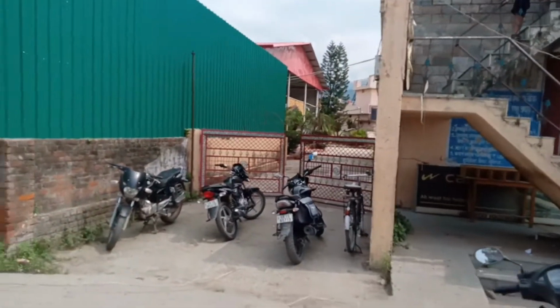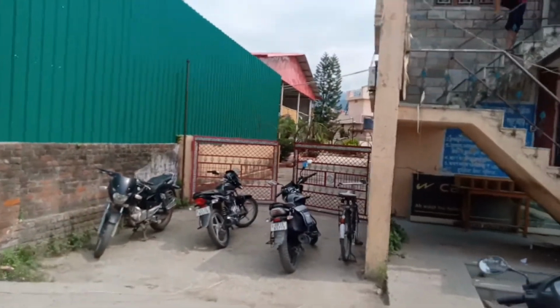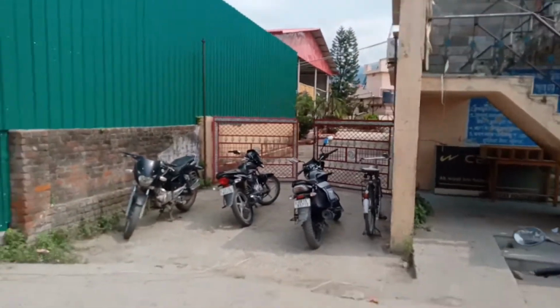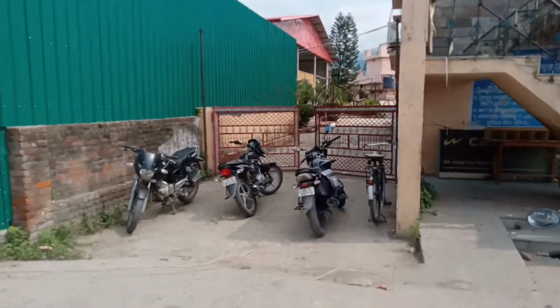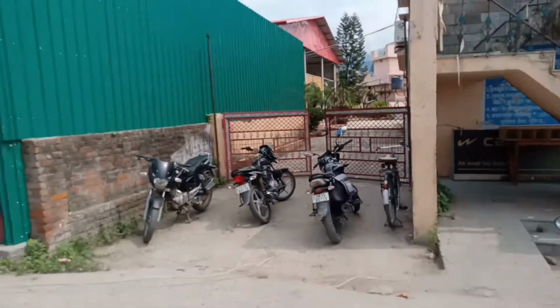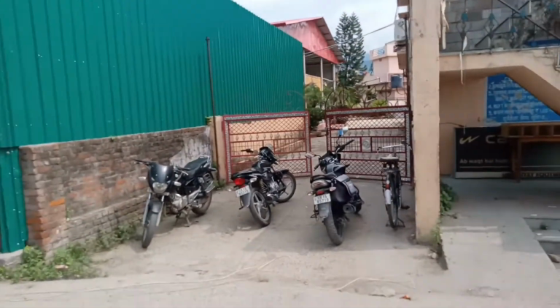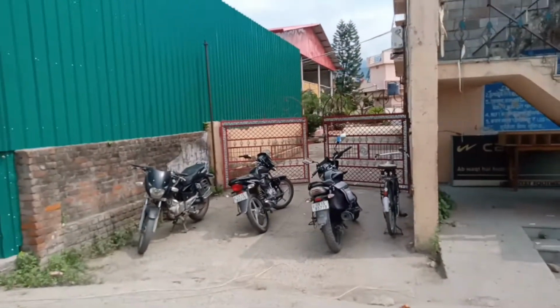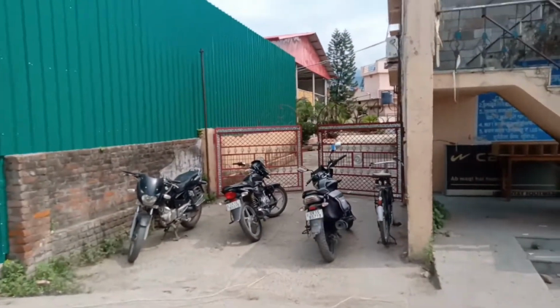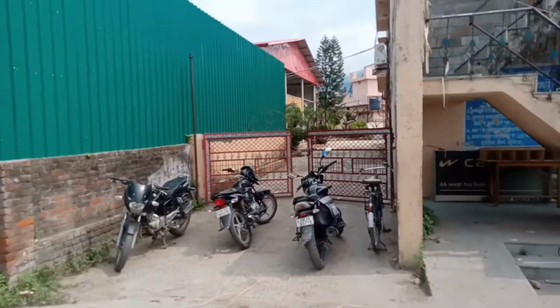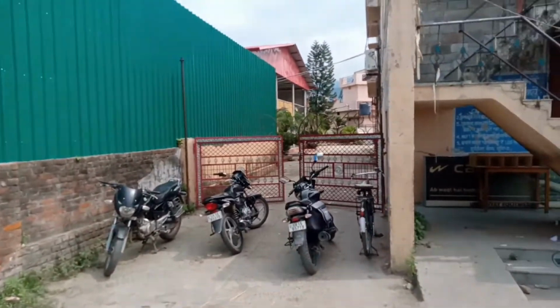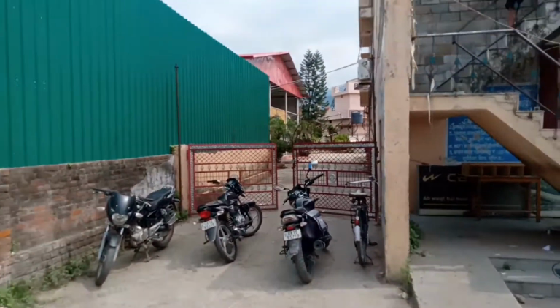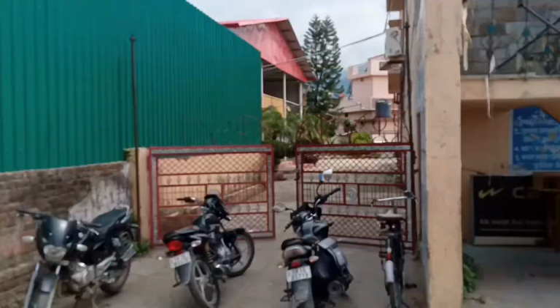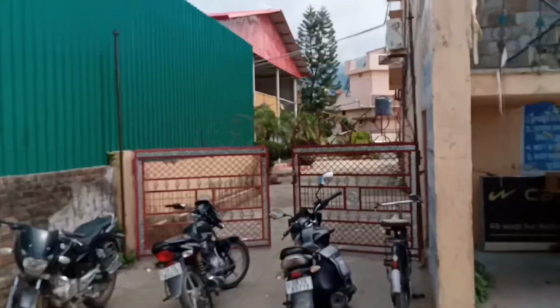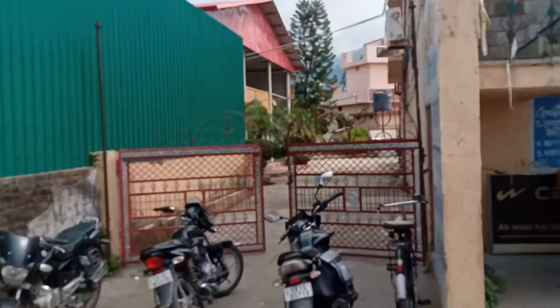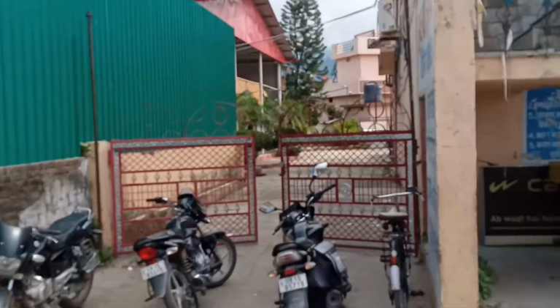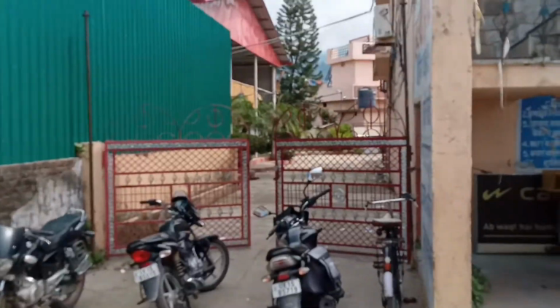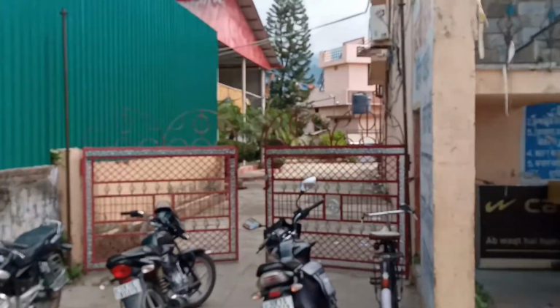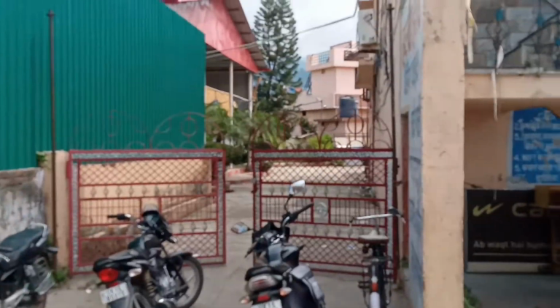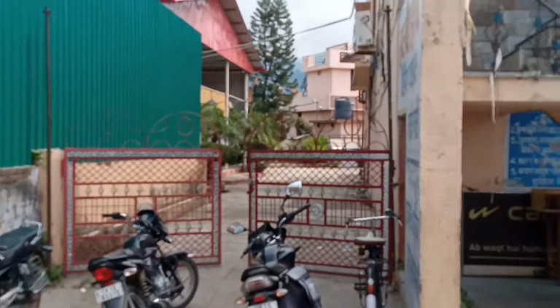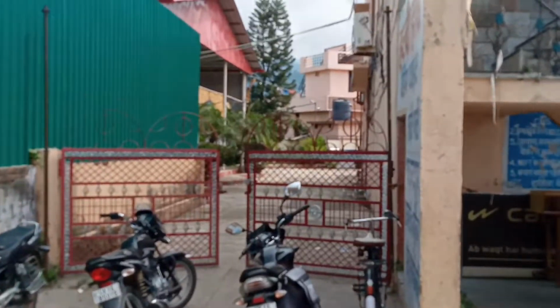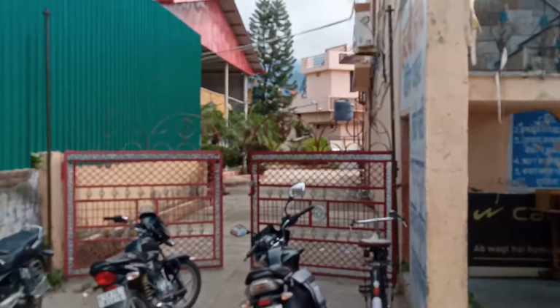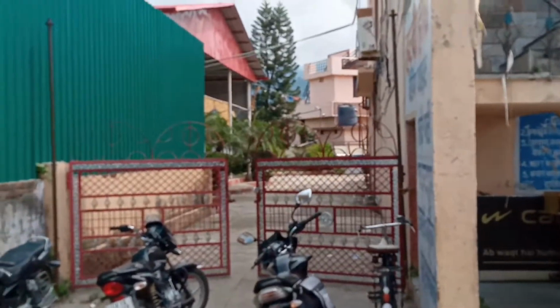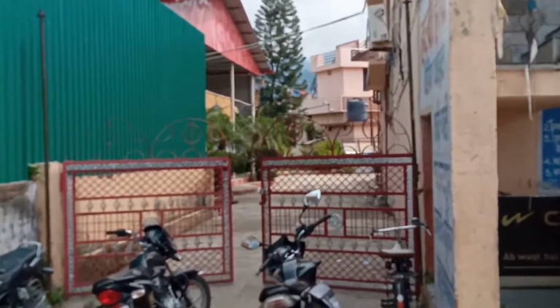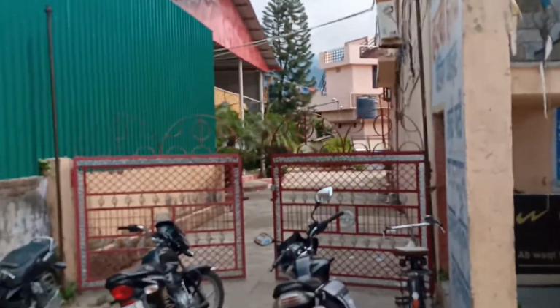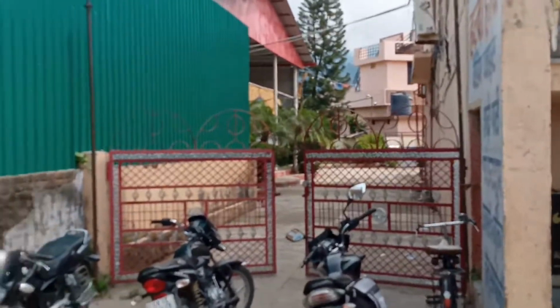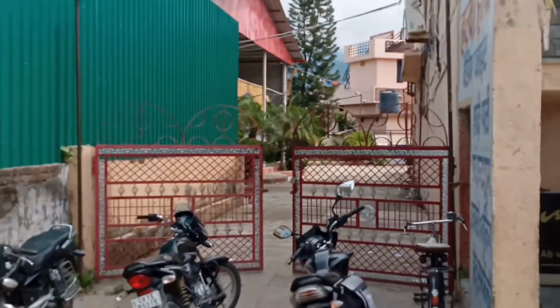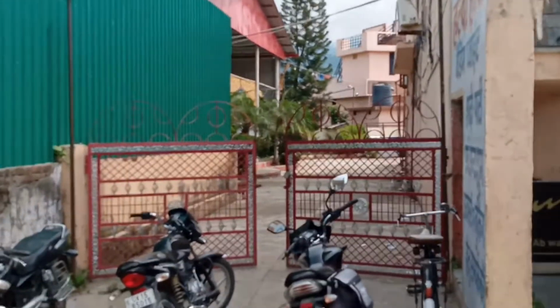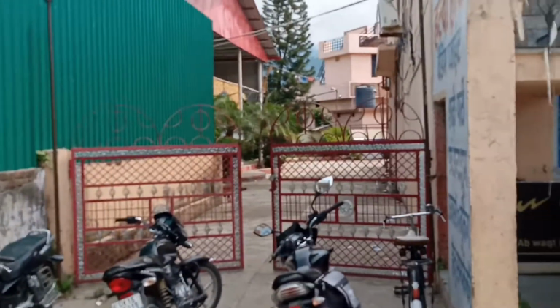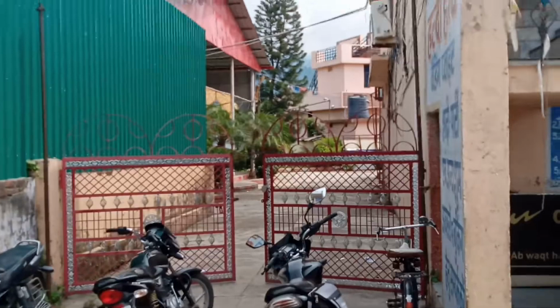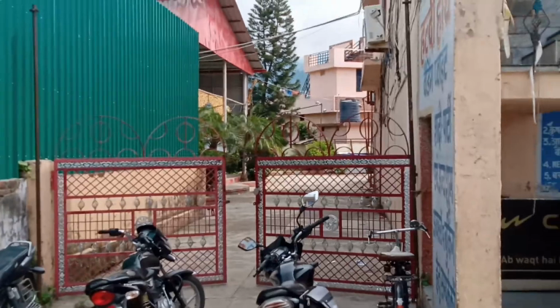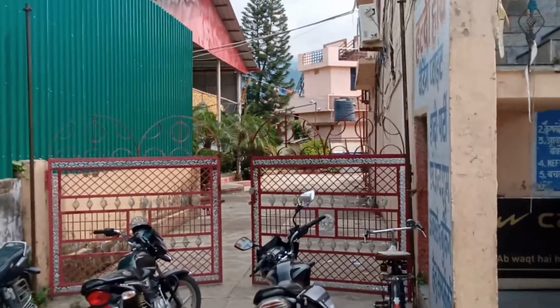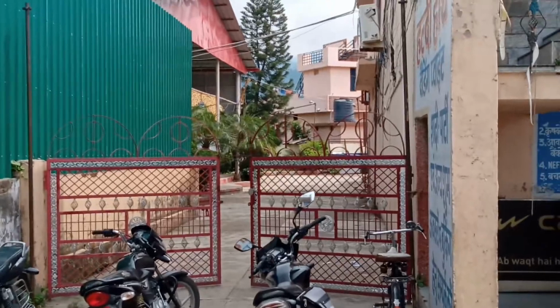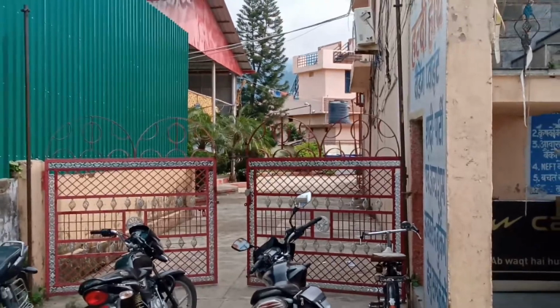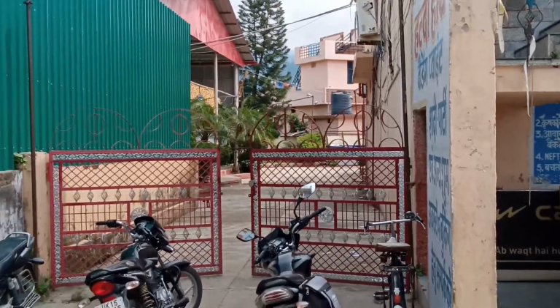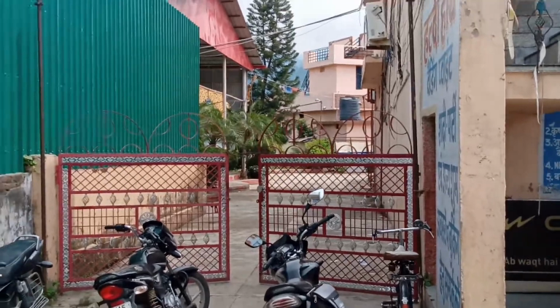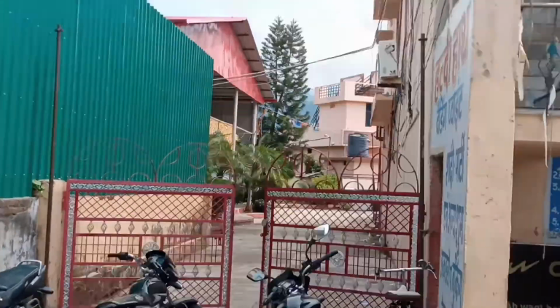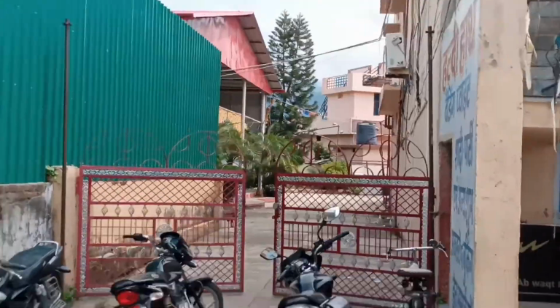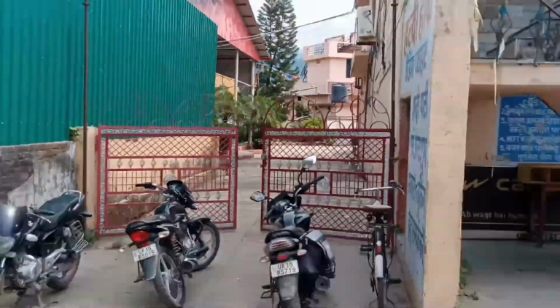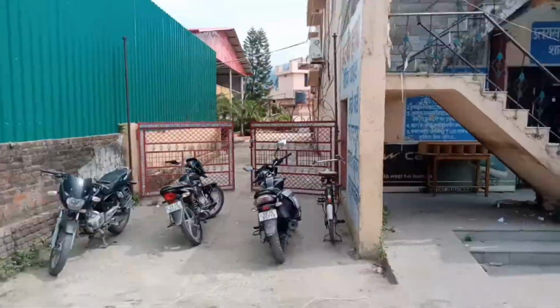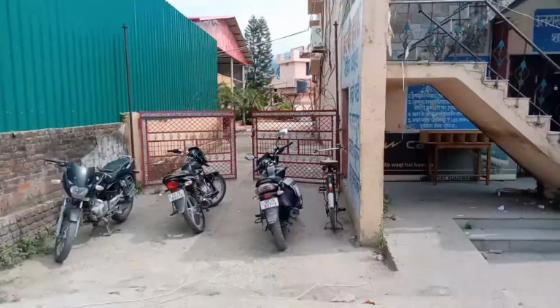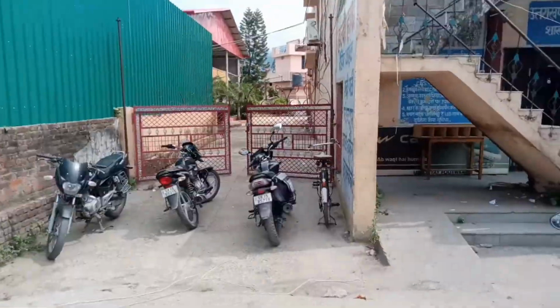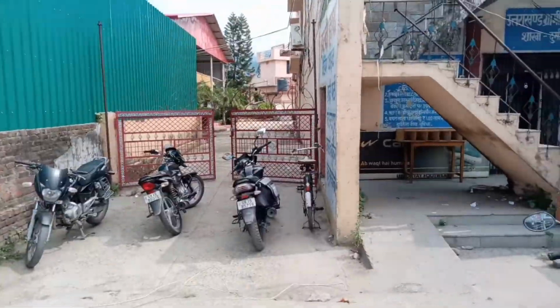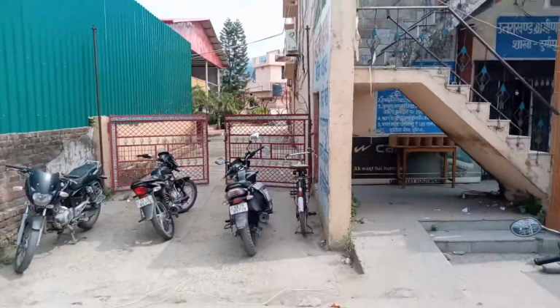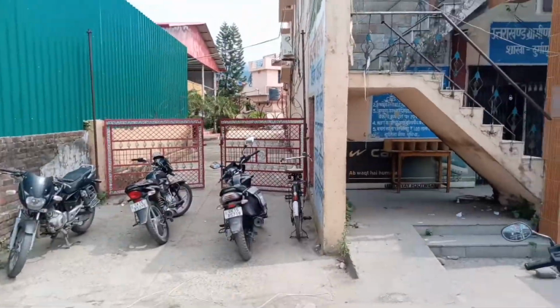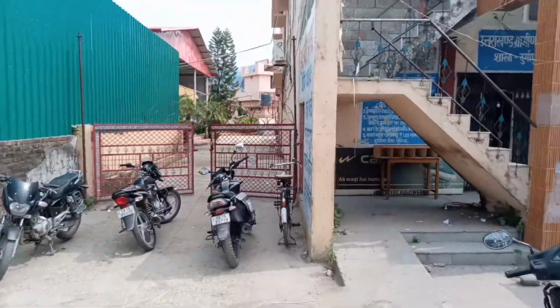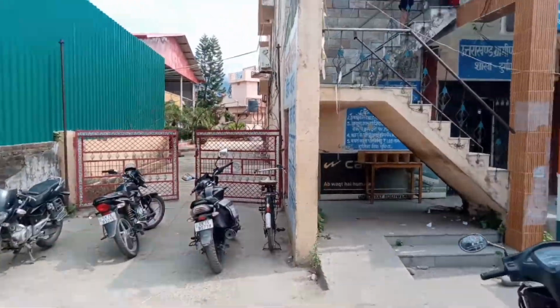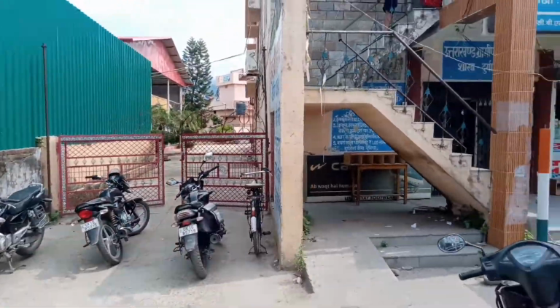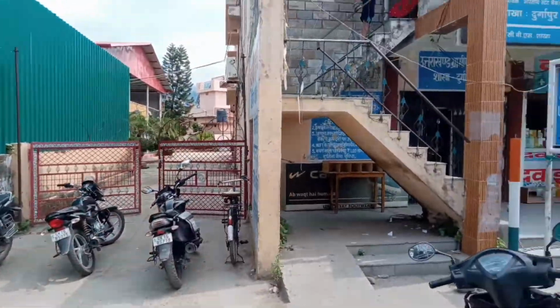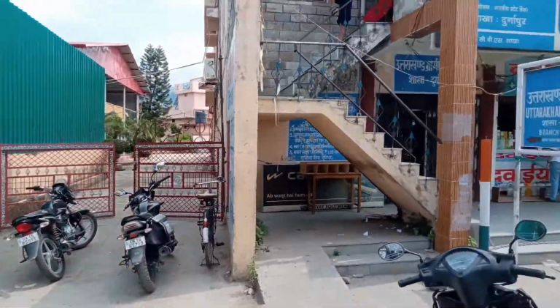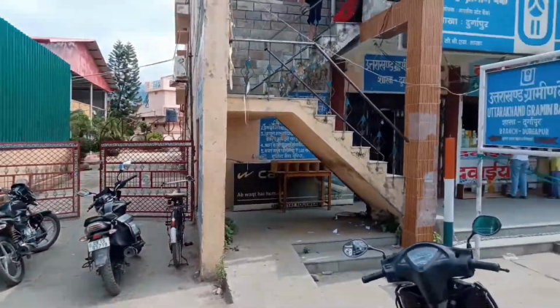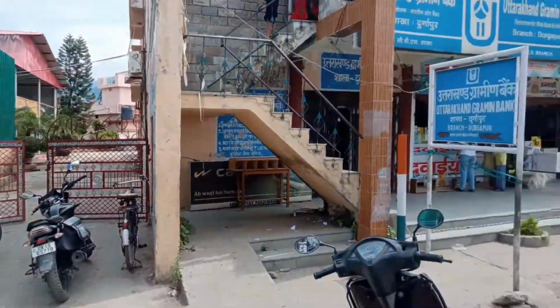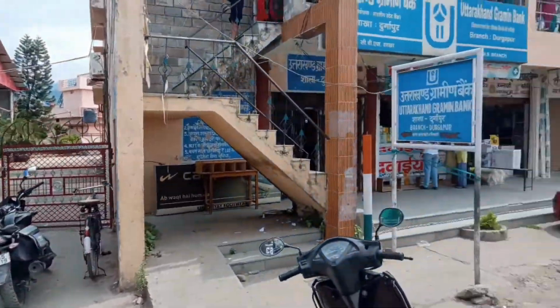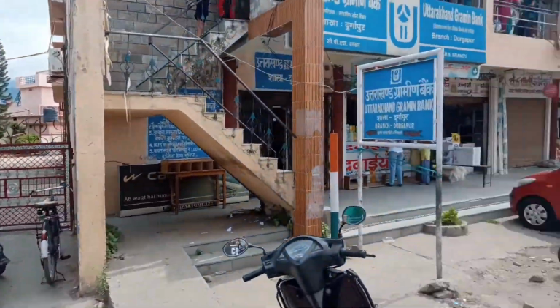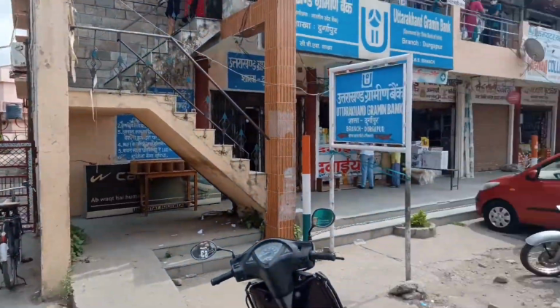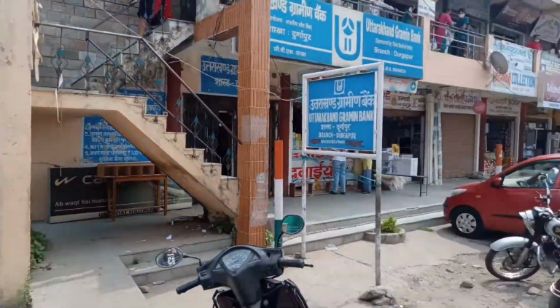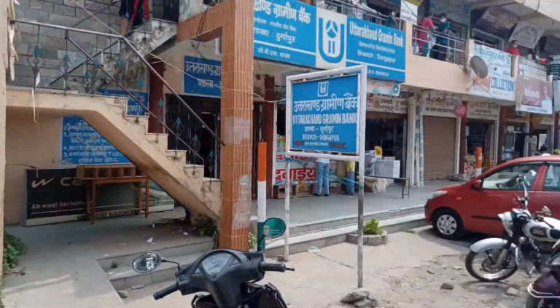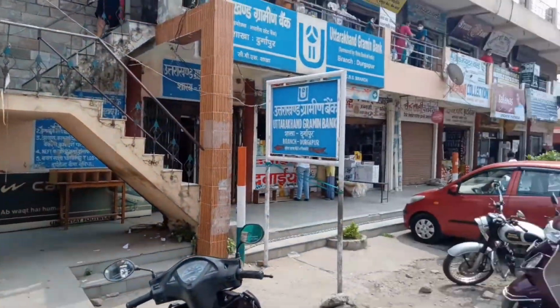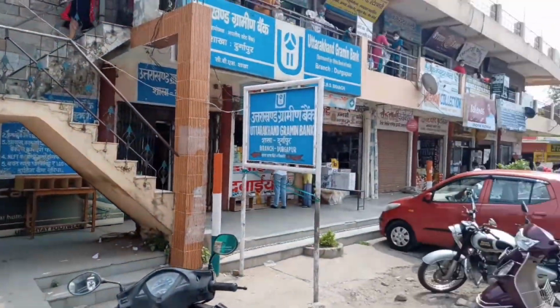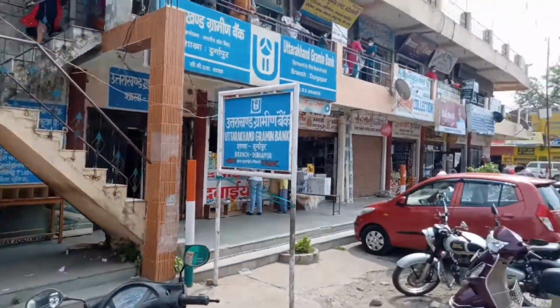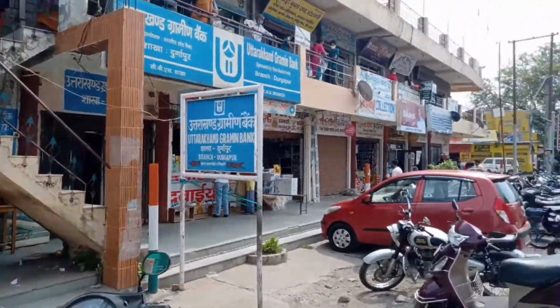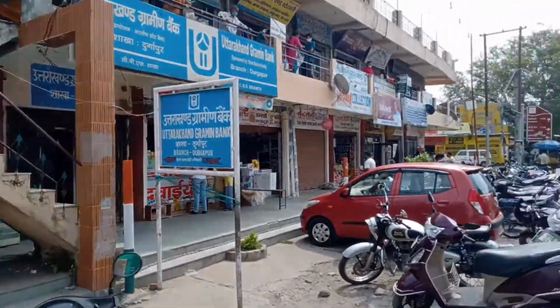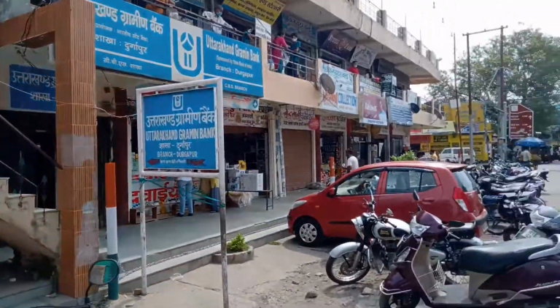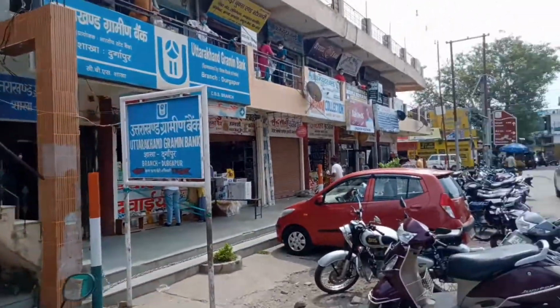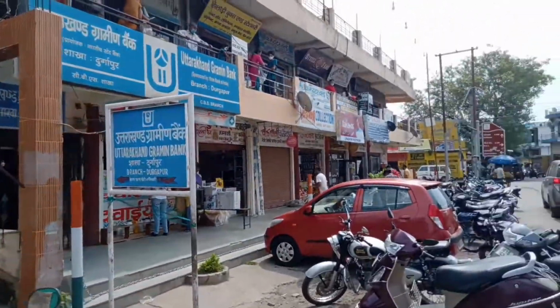This is a cut and saw shop. Look at this — here you can see a suit and a shadi shop.